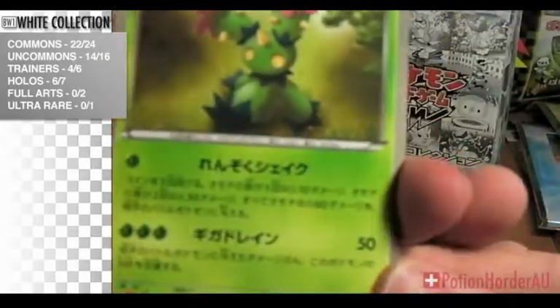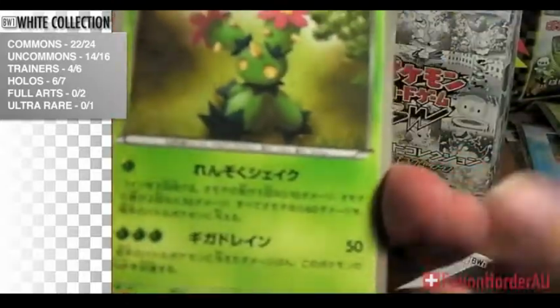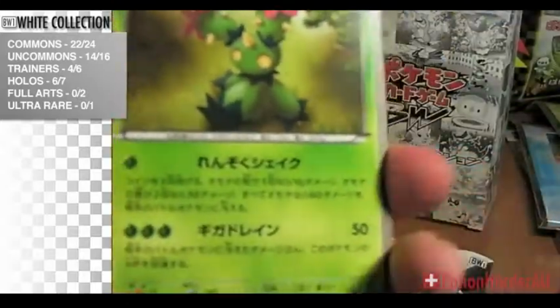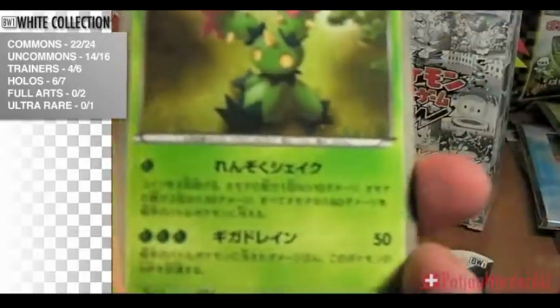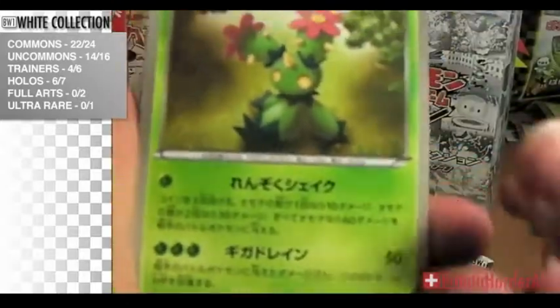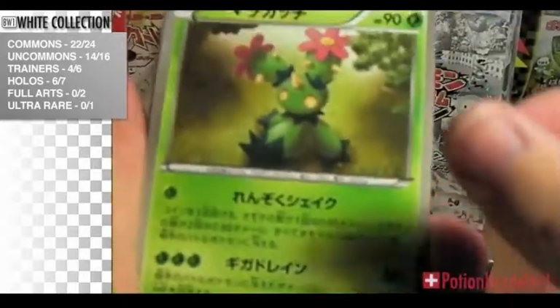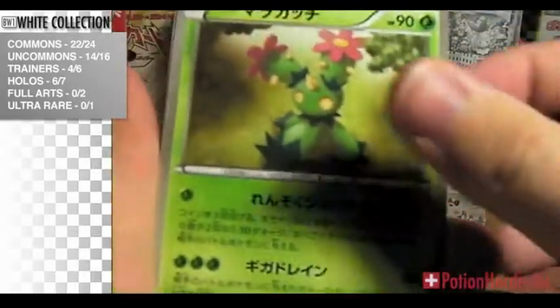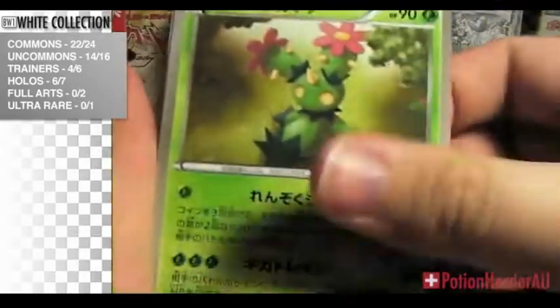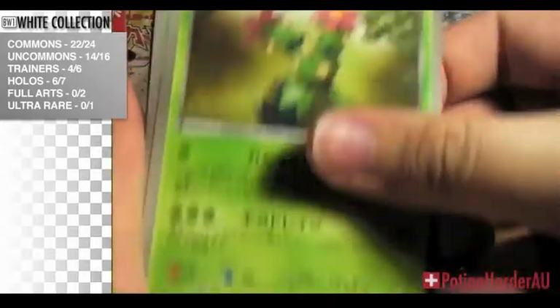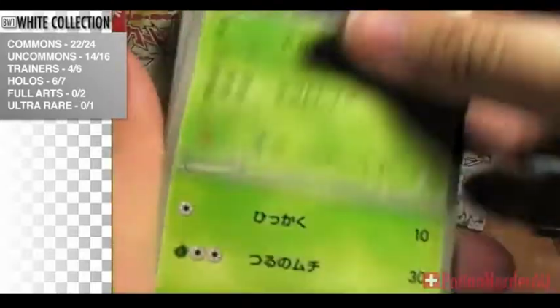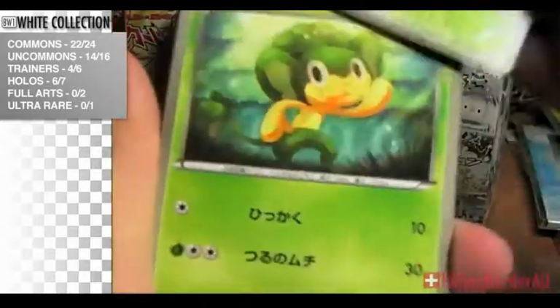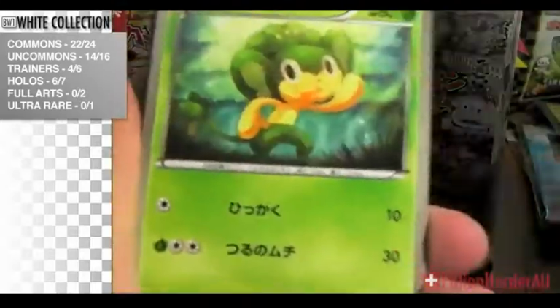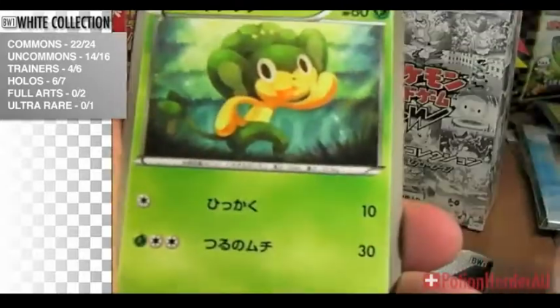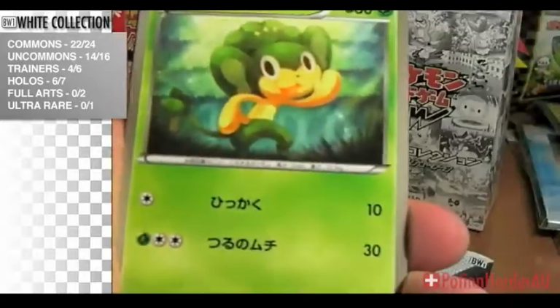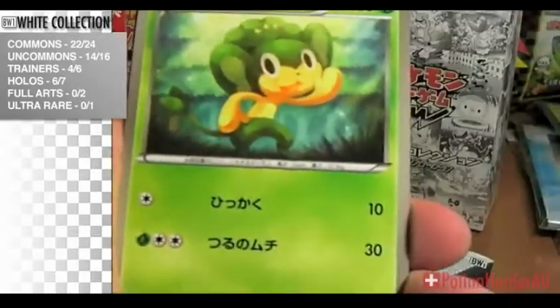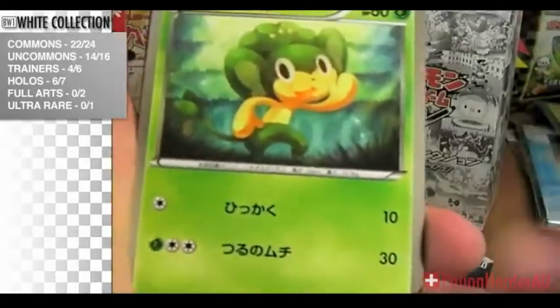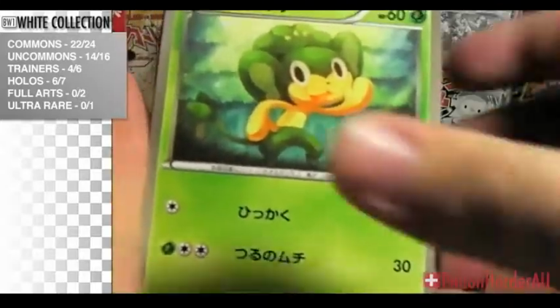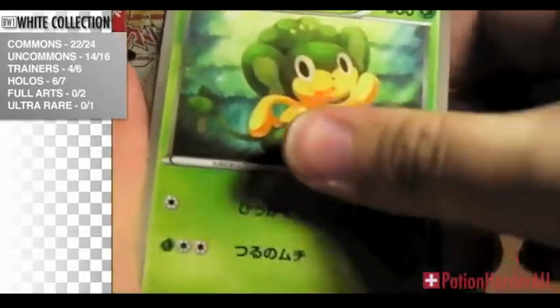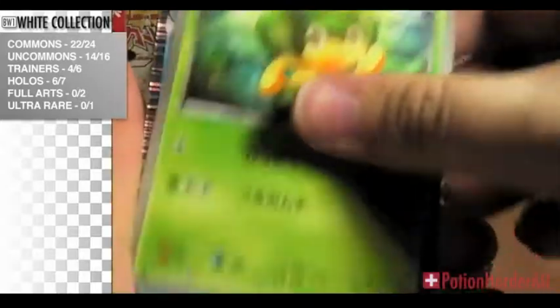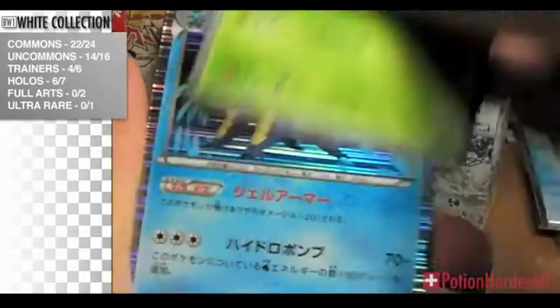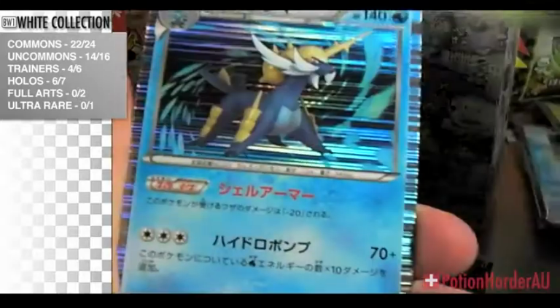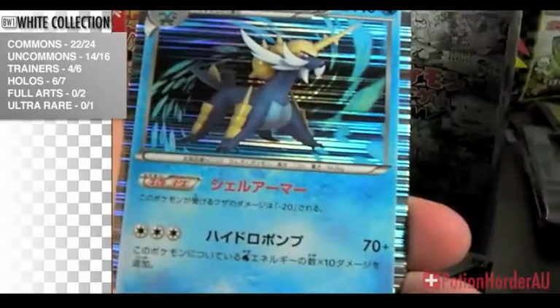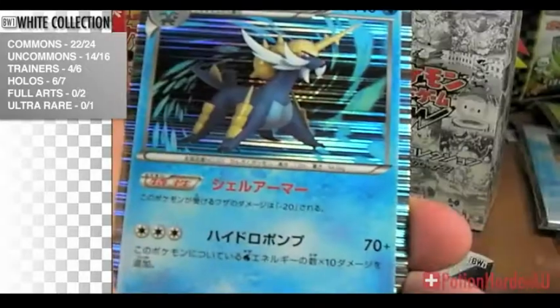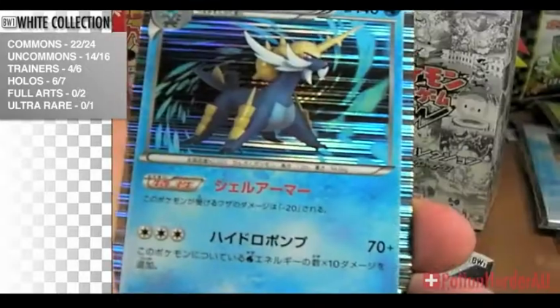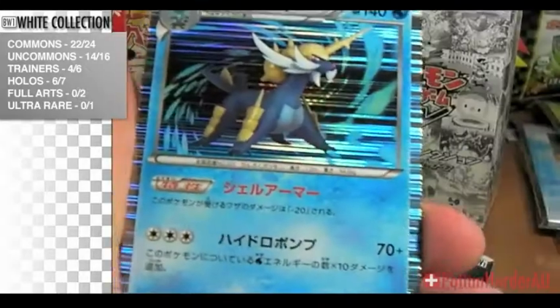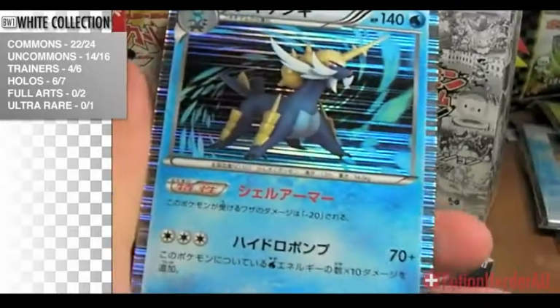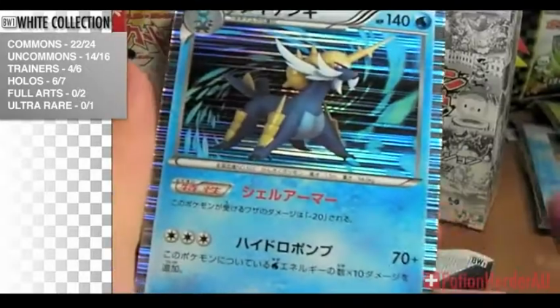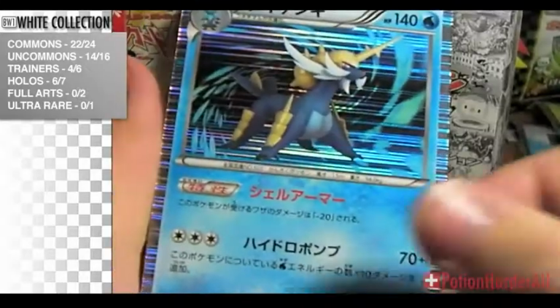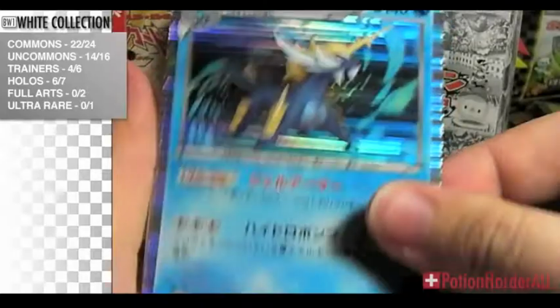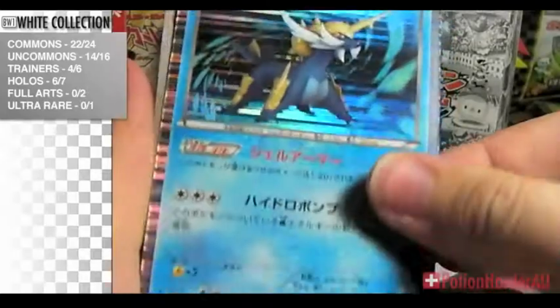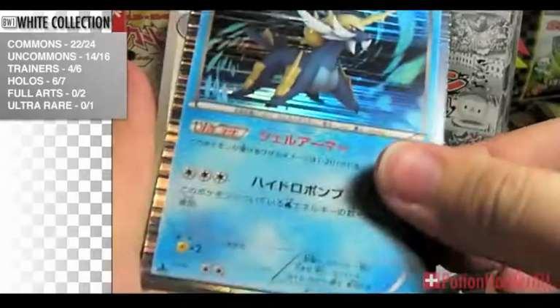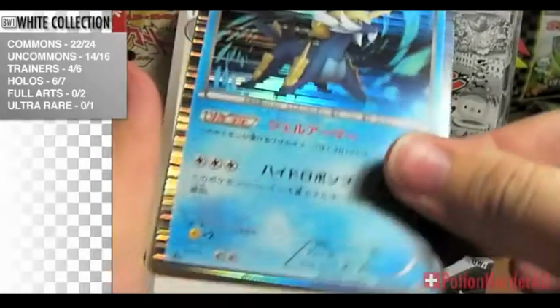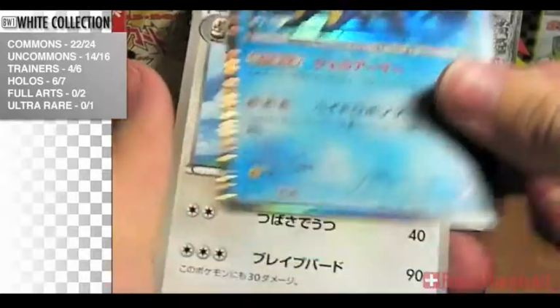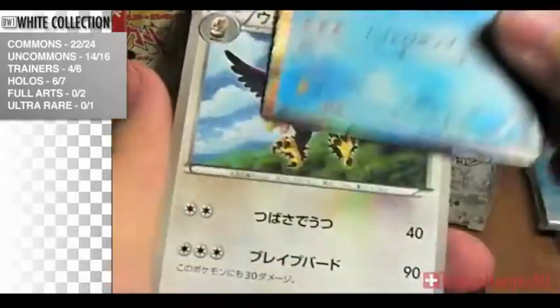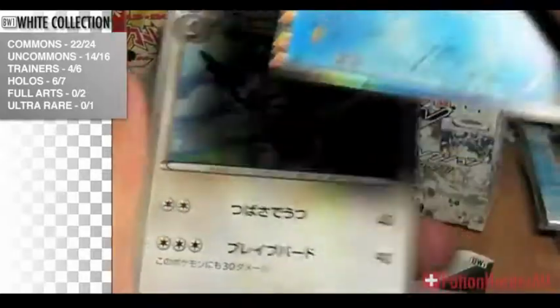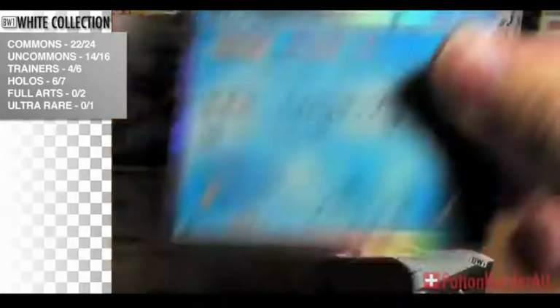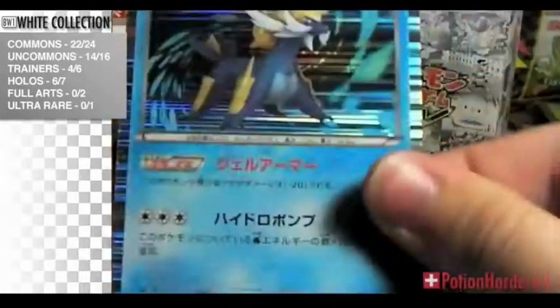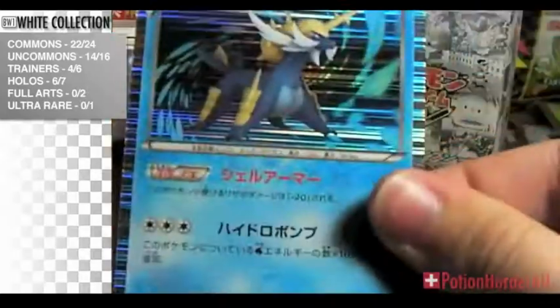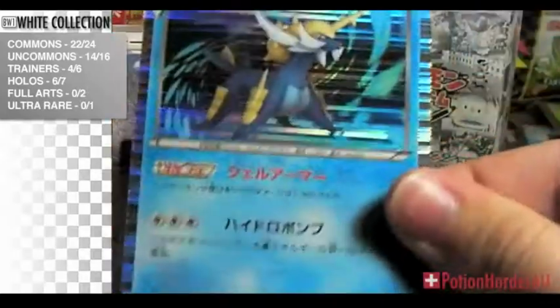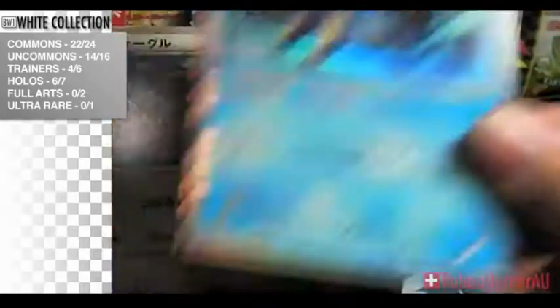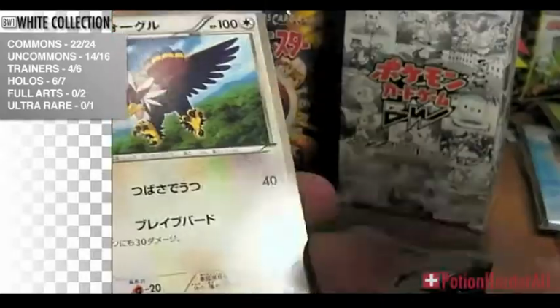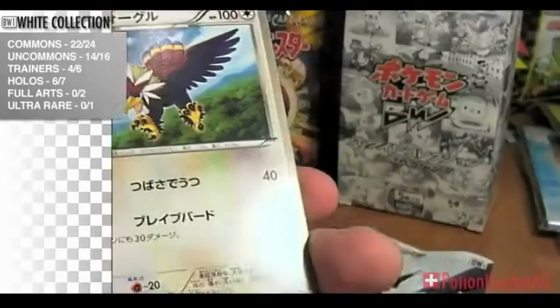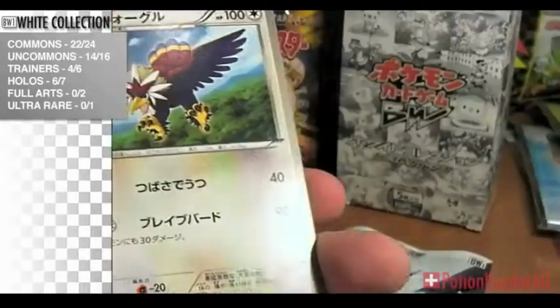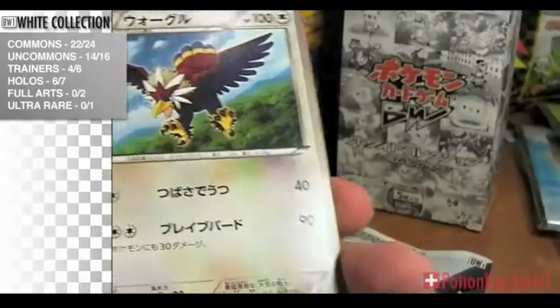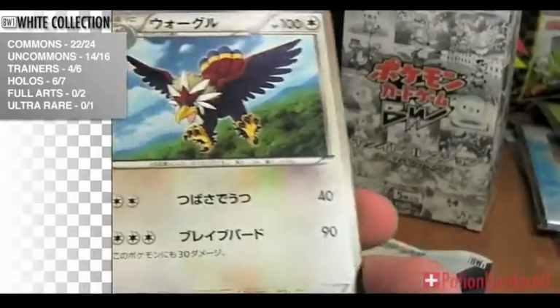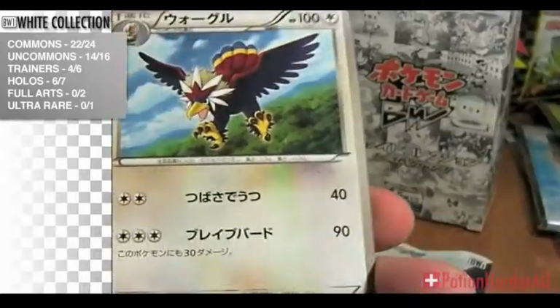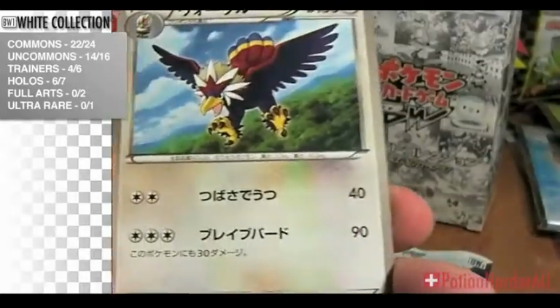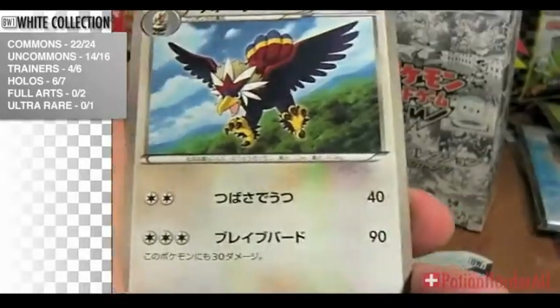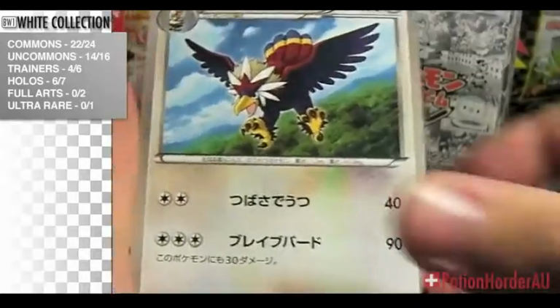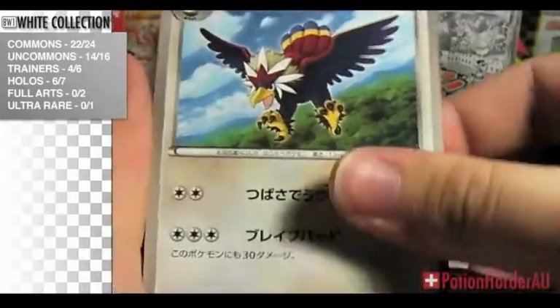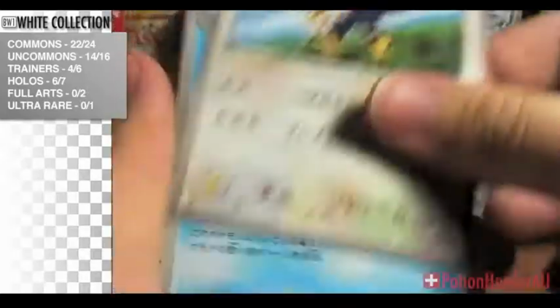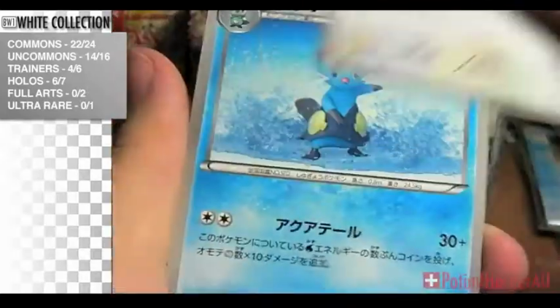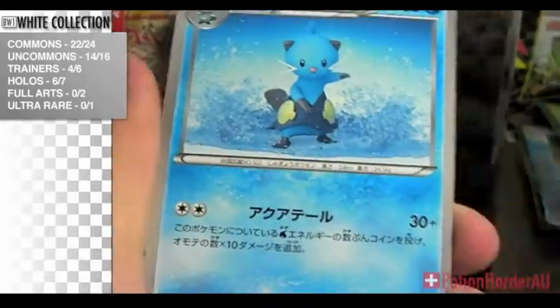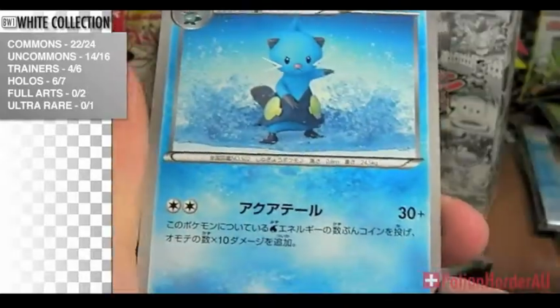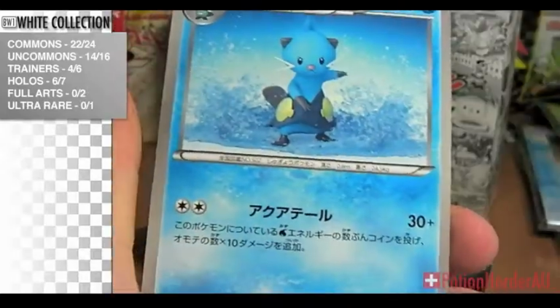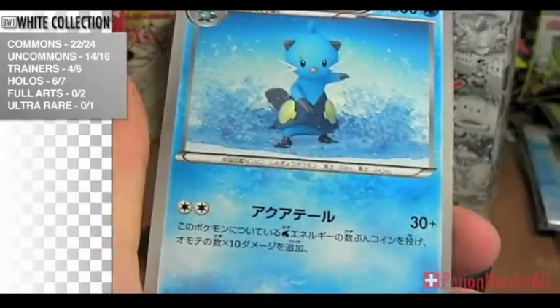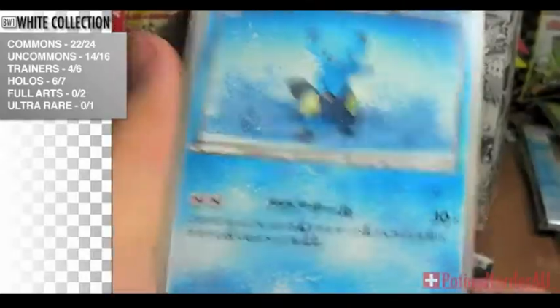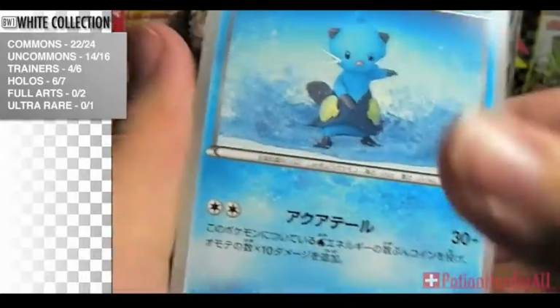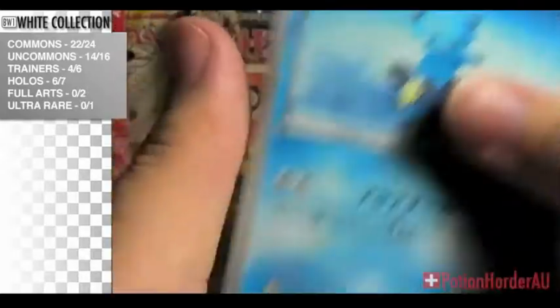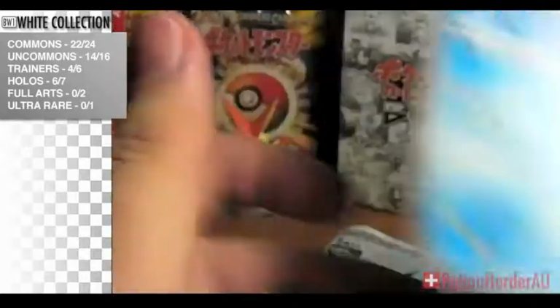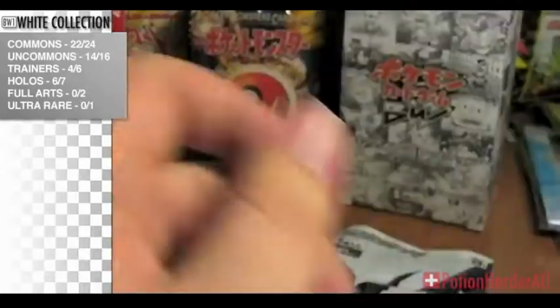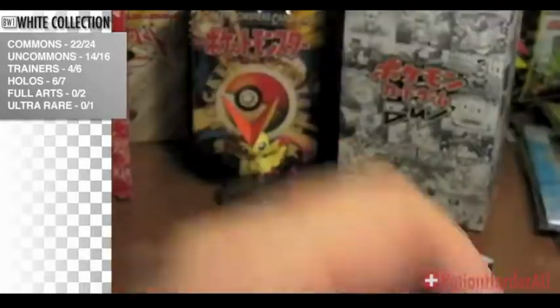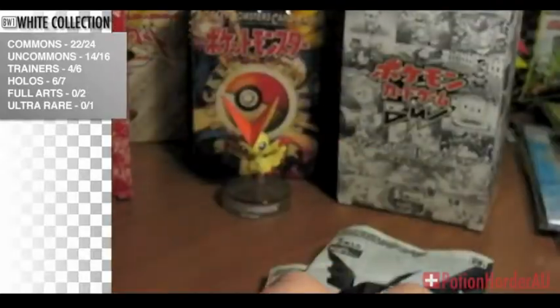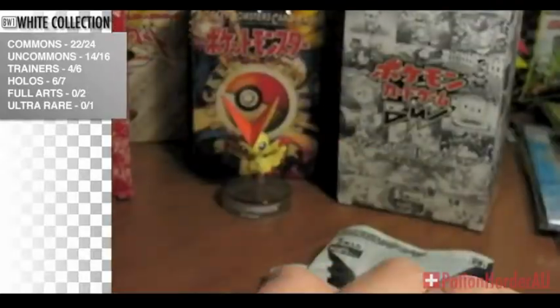Okay, so we have Maractus, Pan Sage, another Samurott, awesome. Braviary and a Duot.